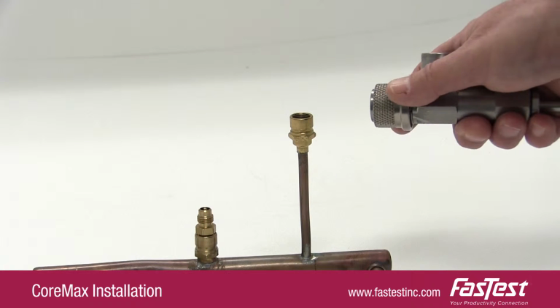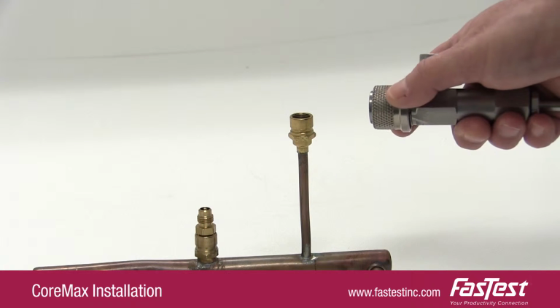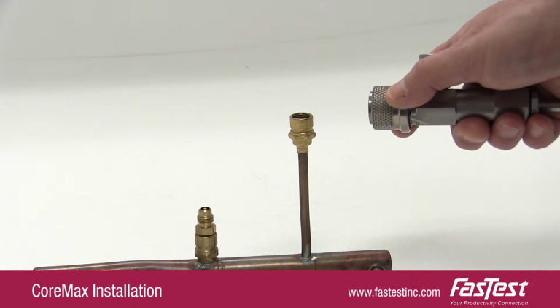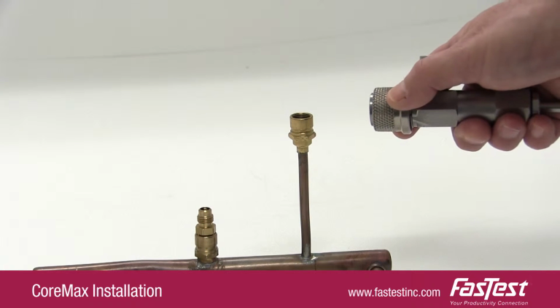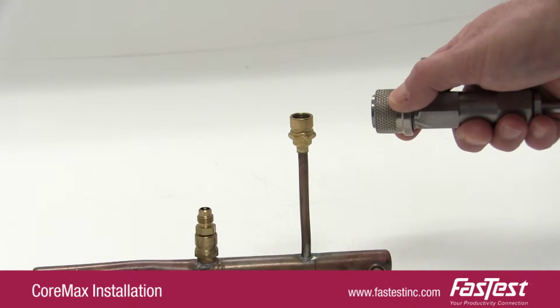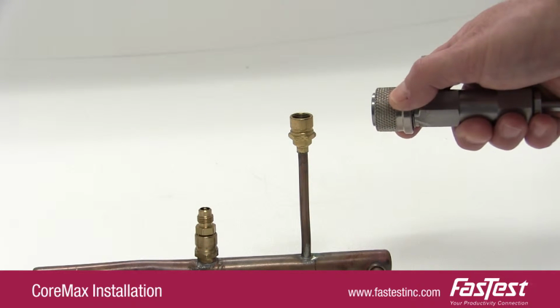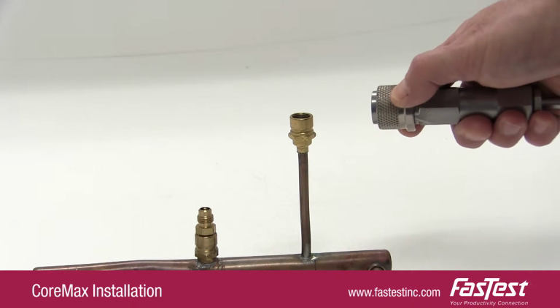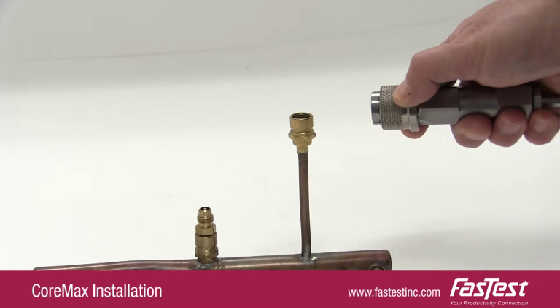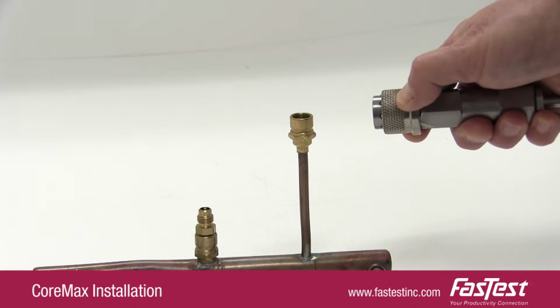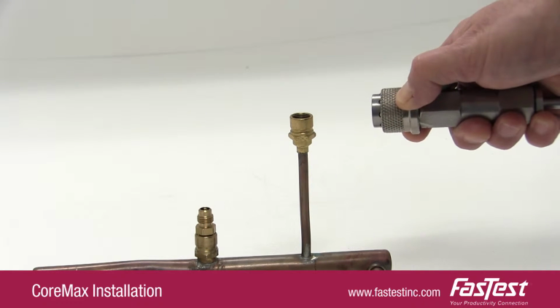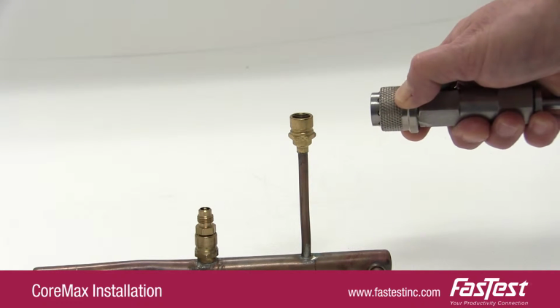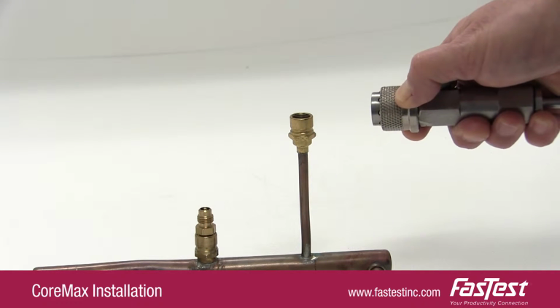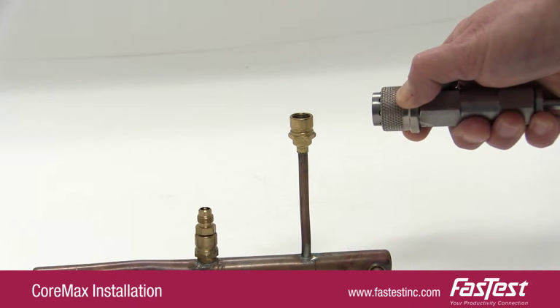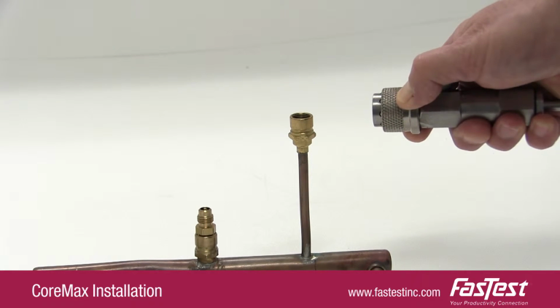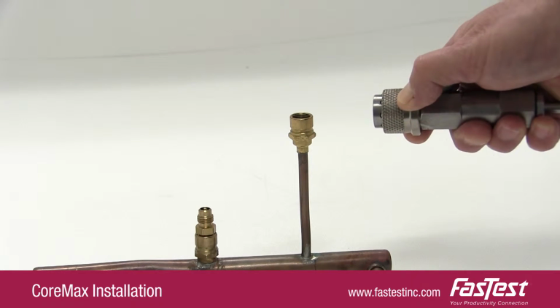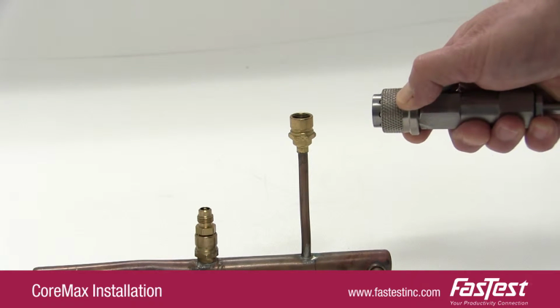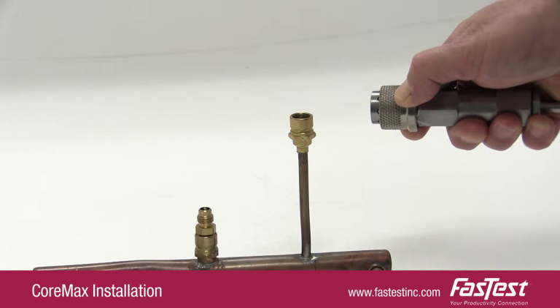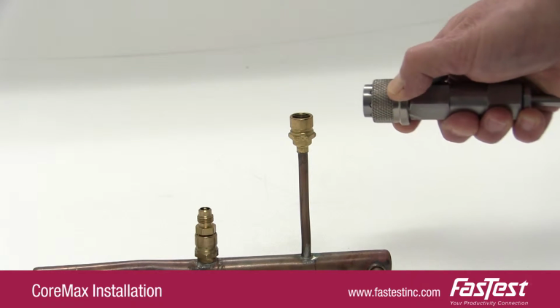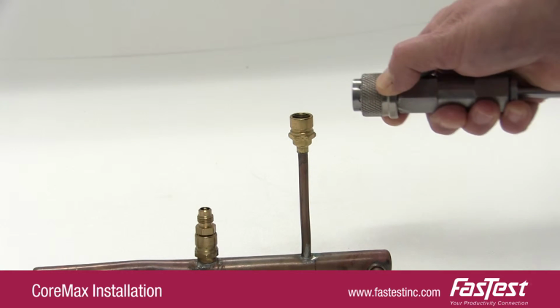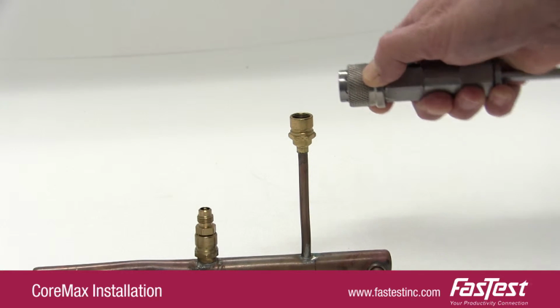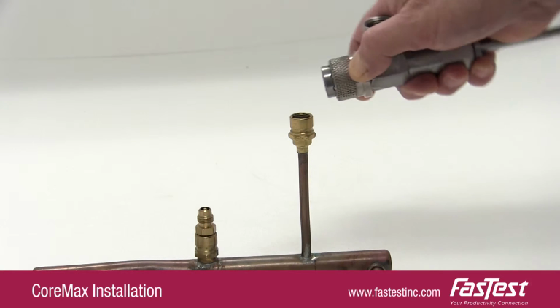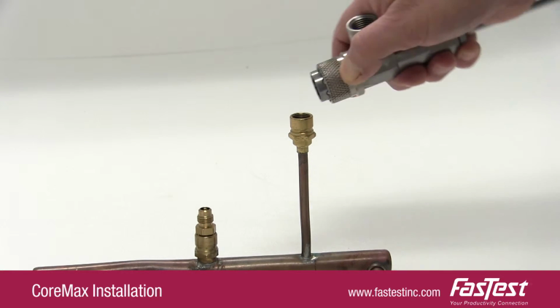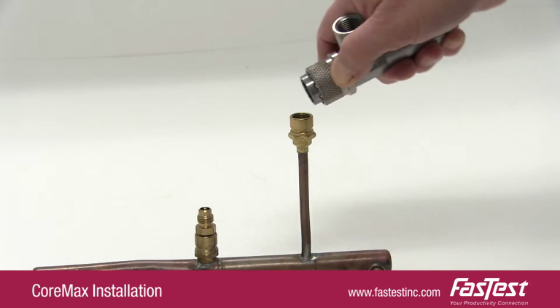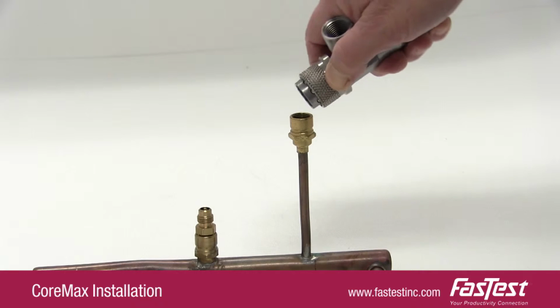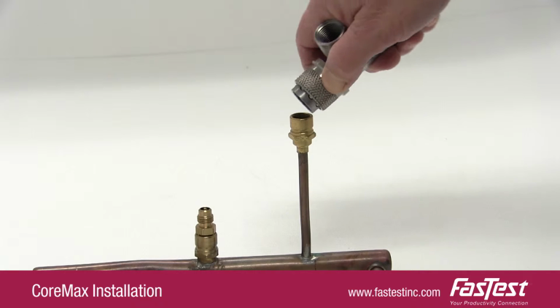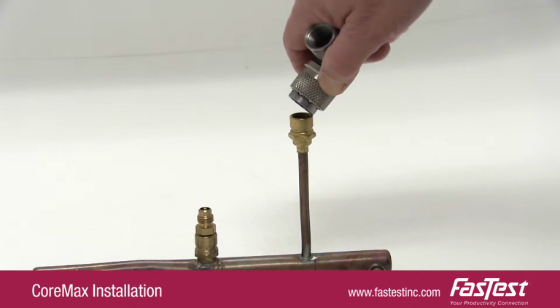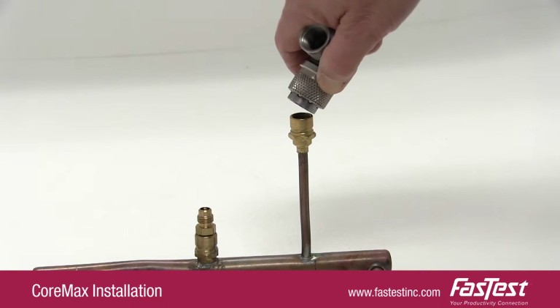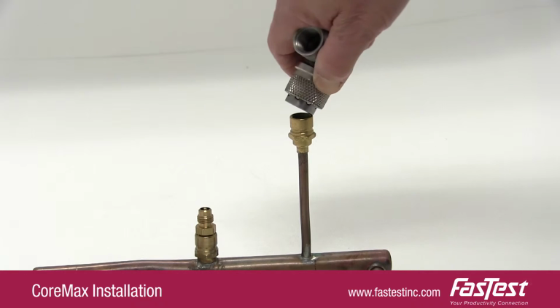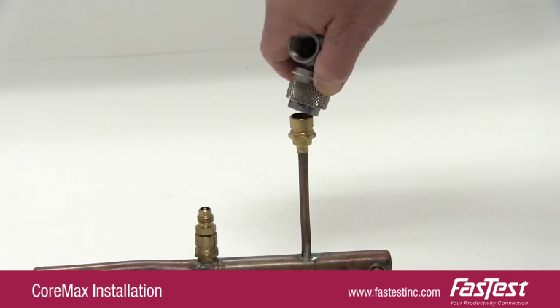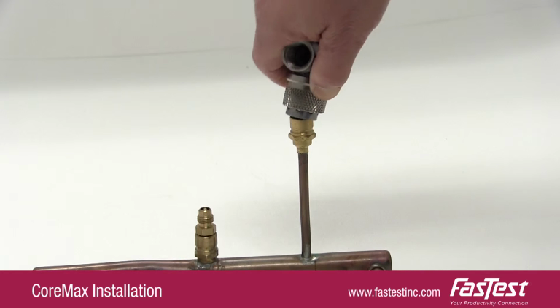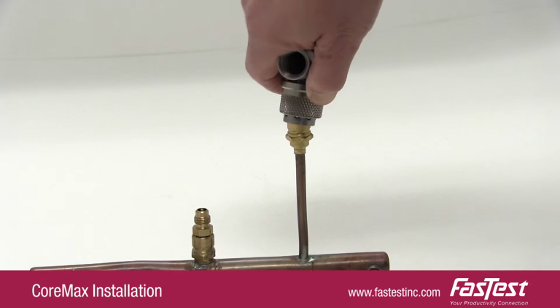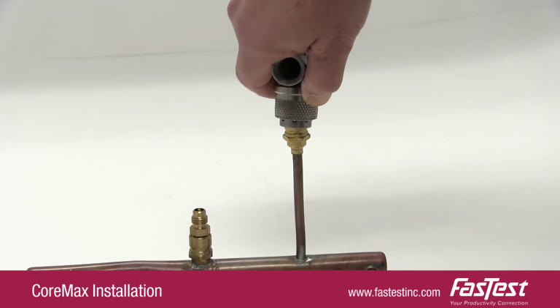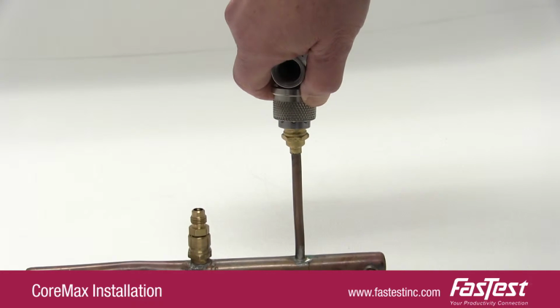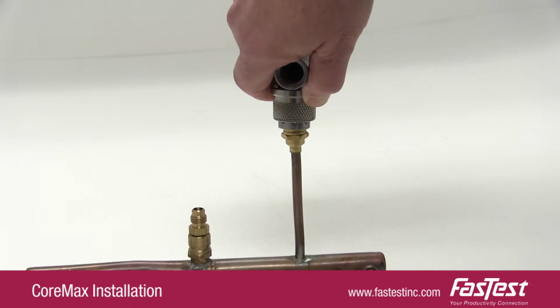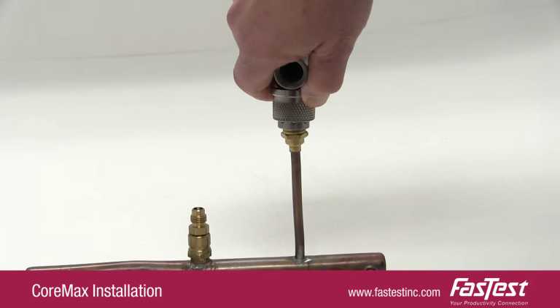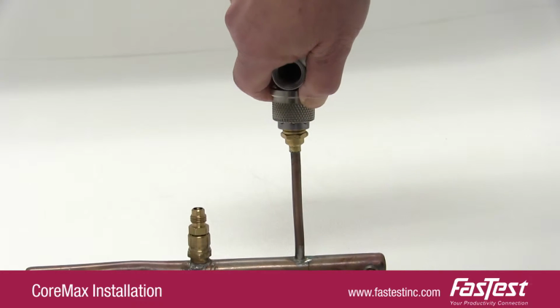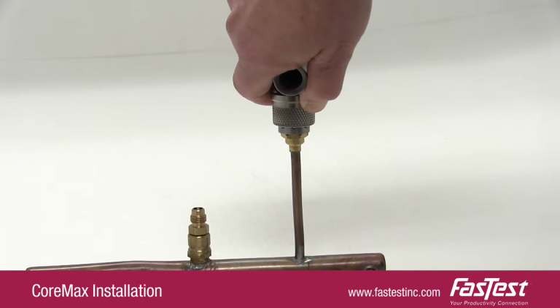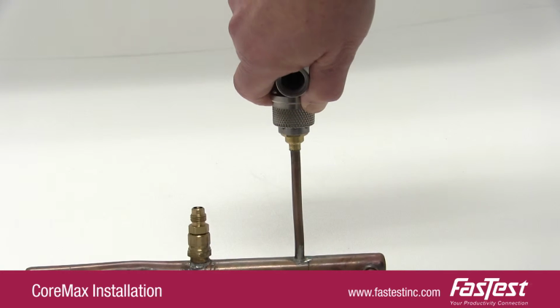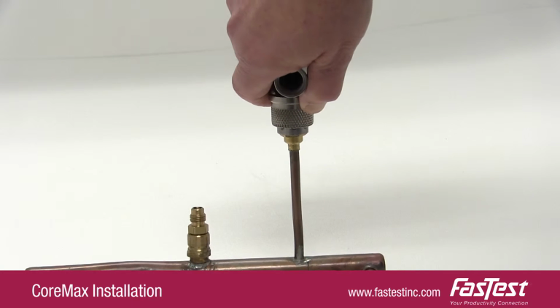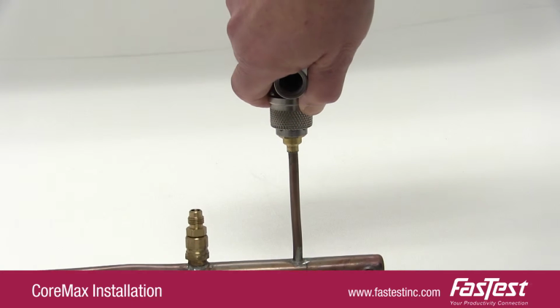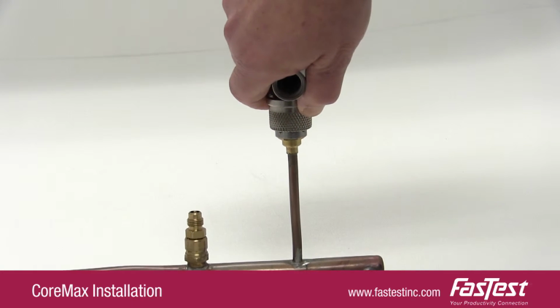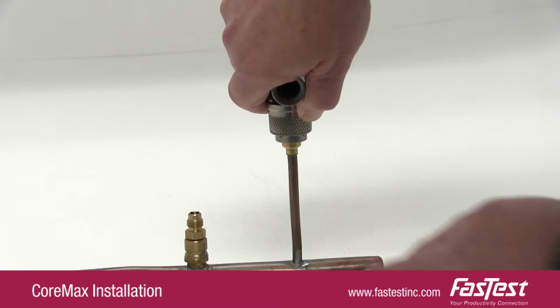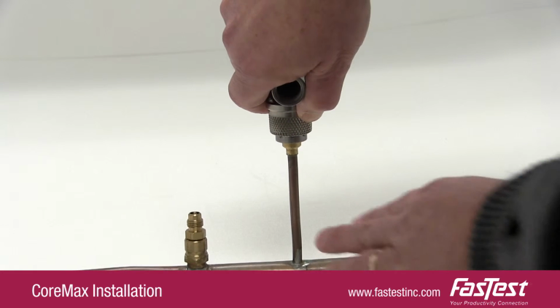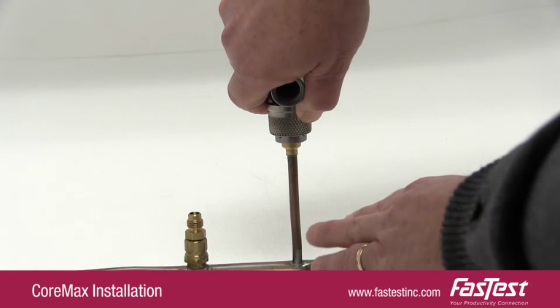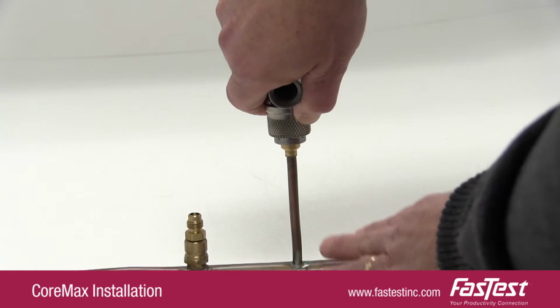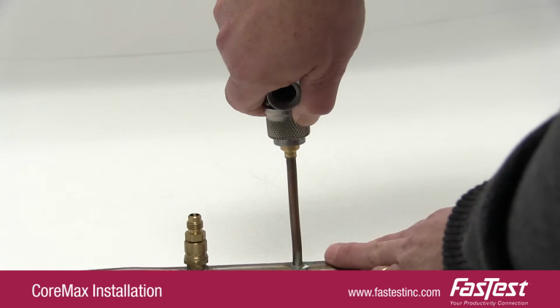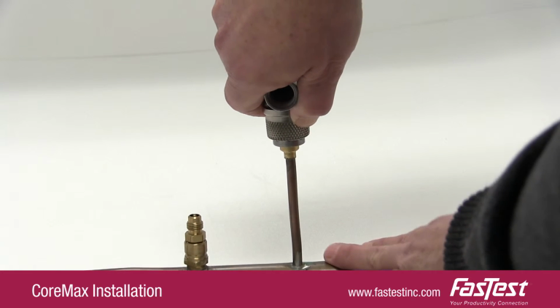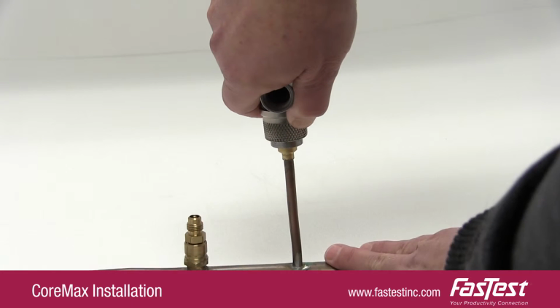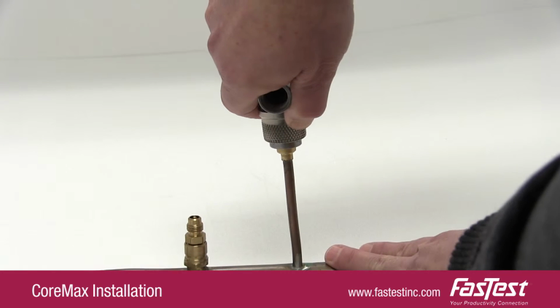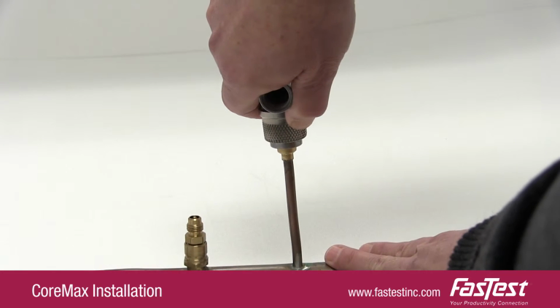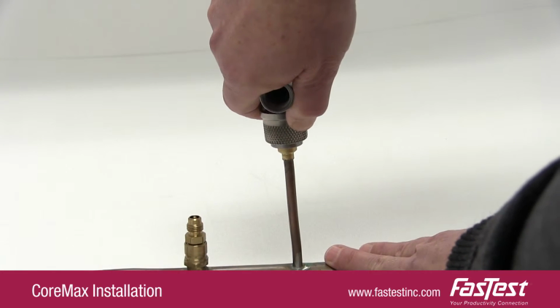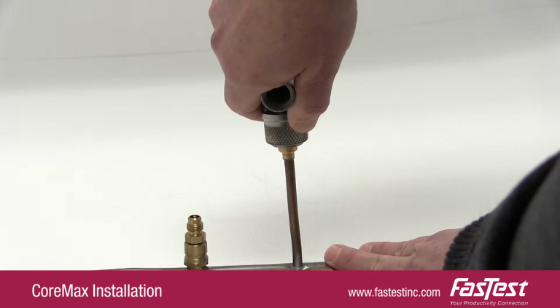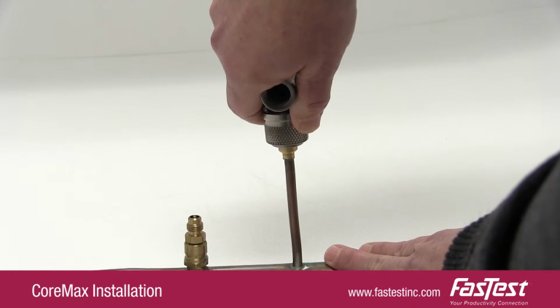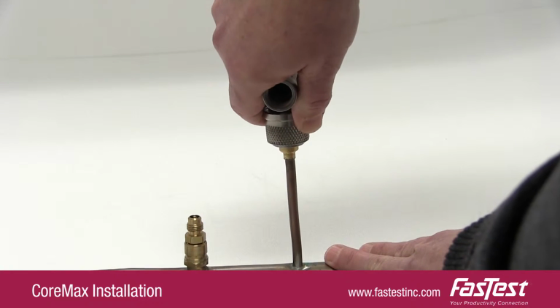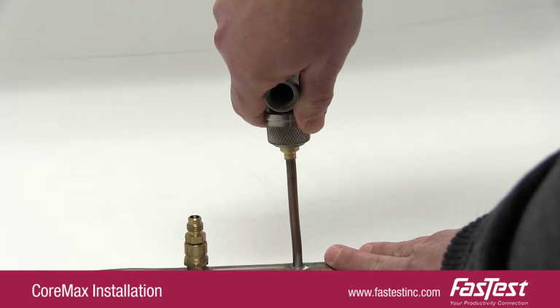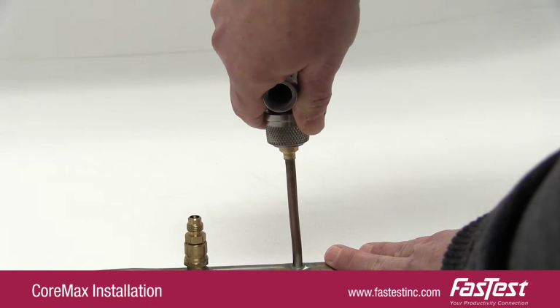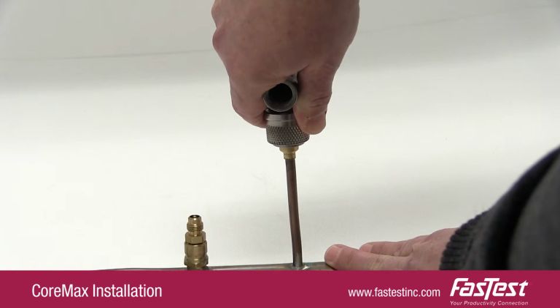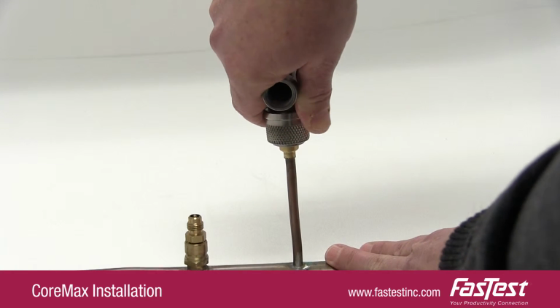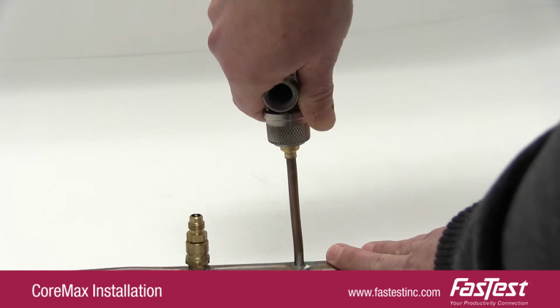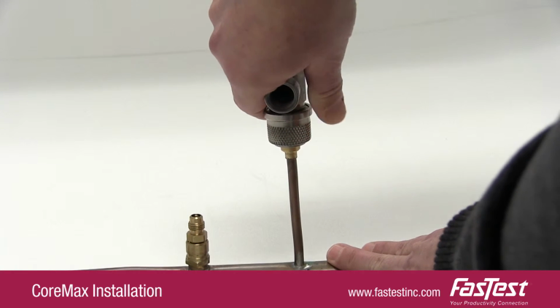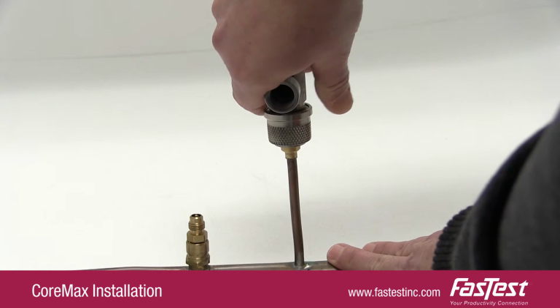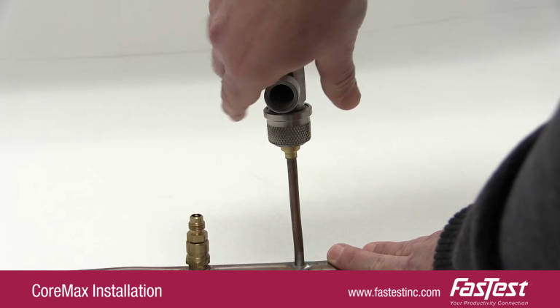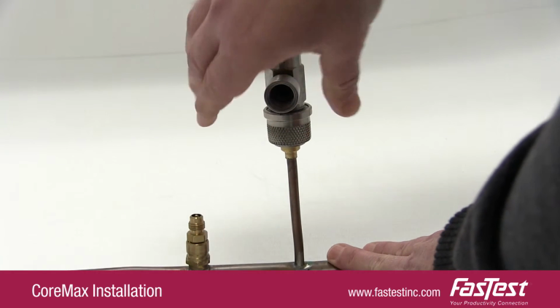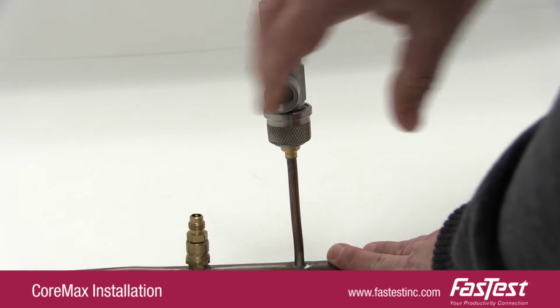Pulling back the sleeve of the loaded core insertion tool, place the connector on the seat. The sleeve will snap back, verifying the connection.